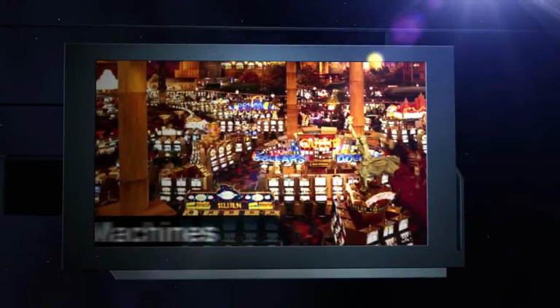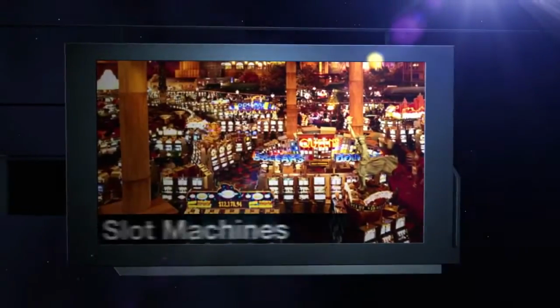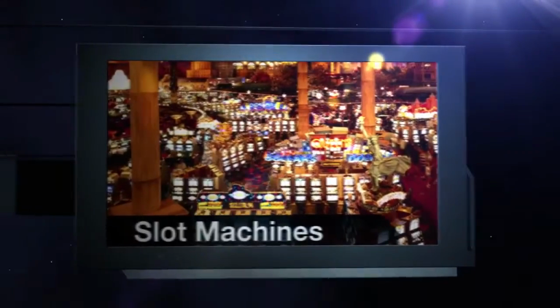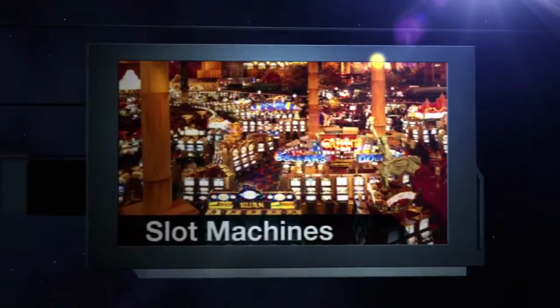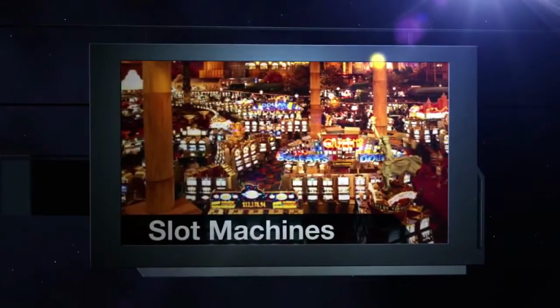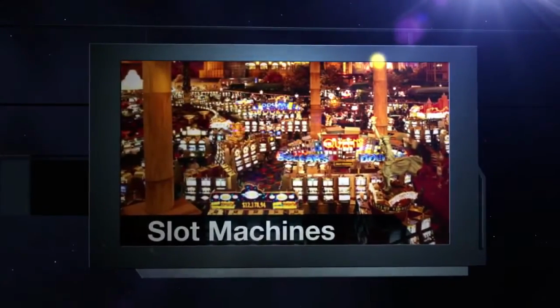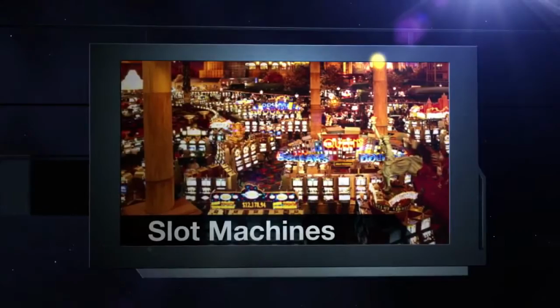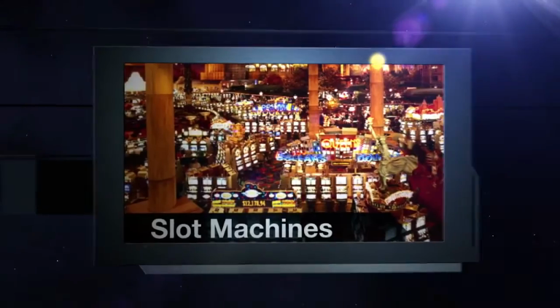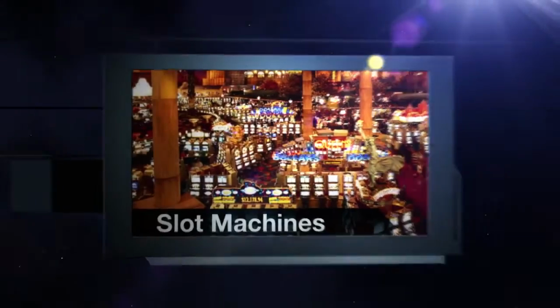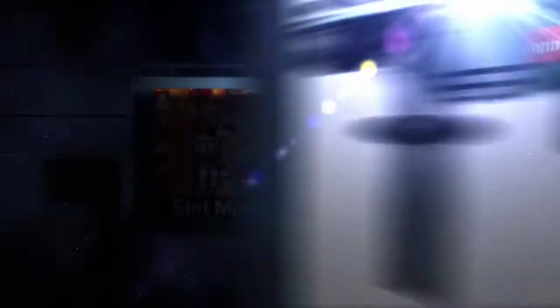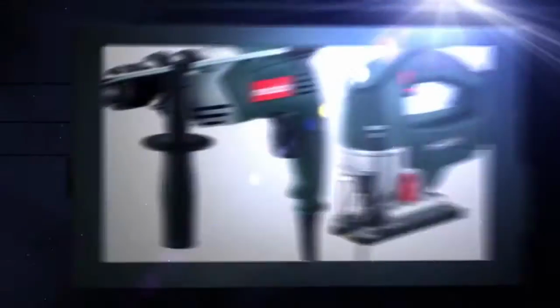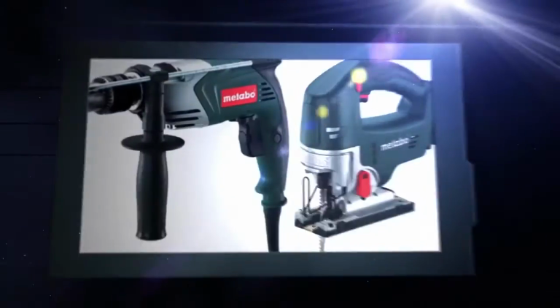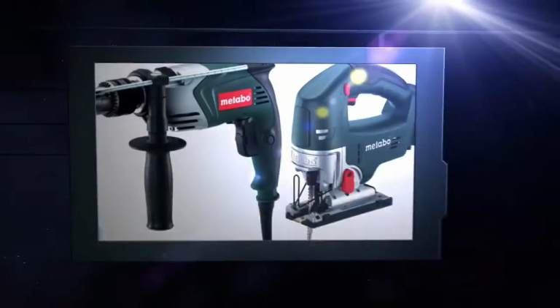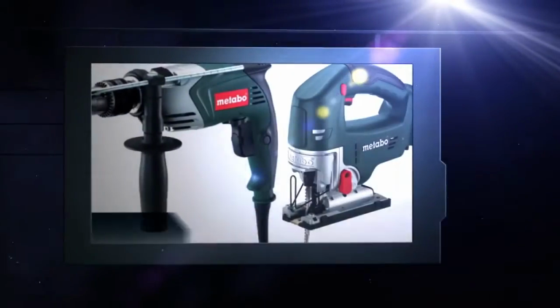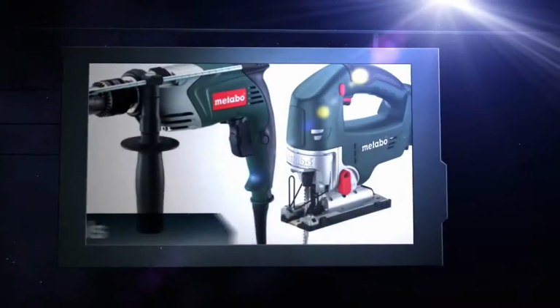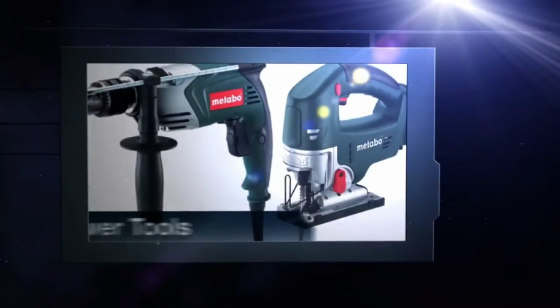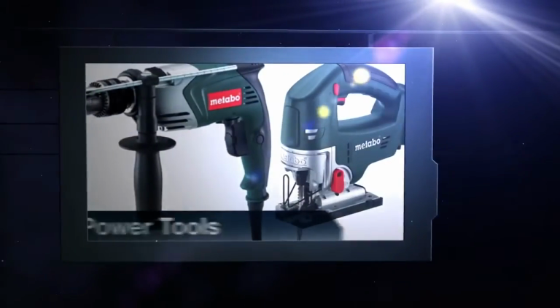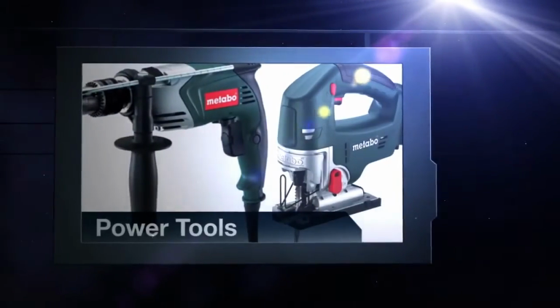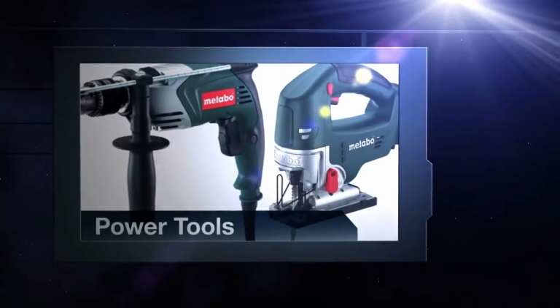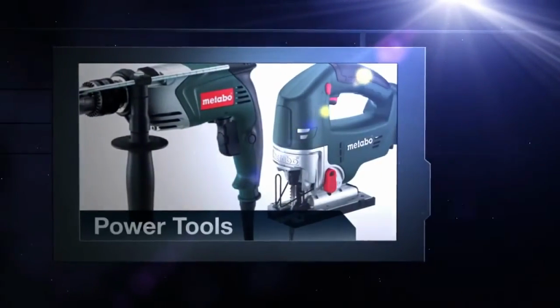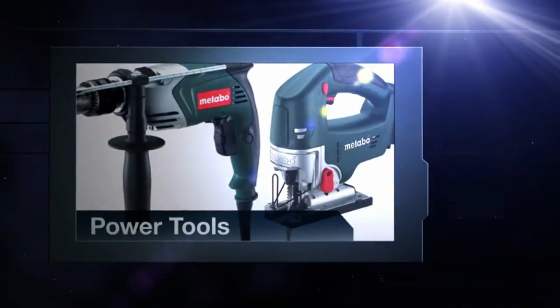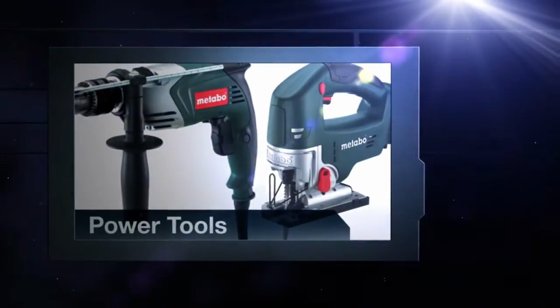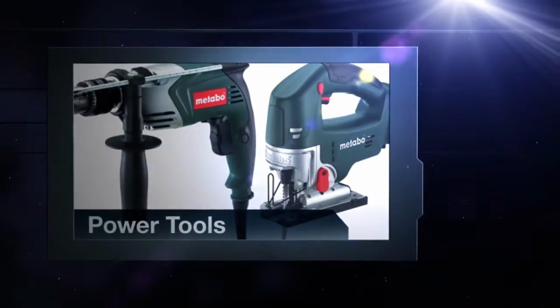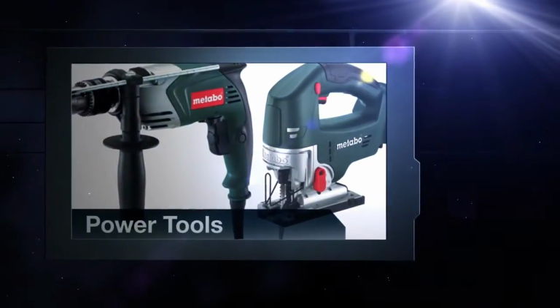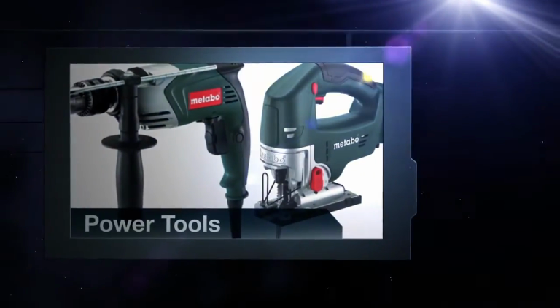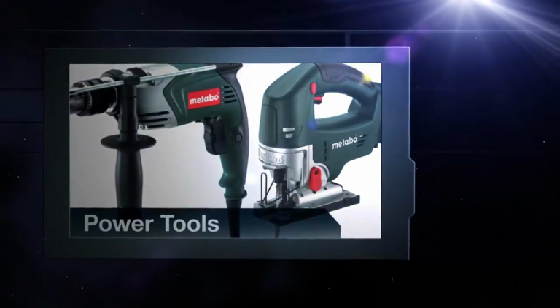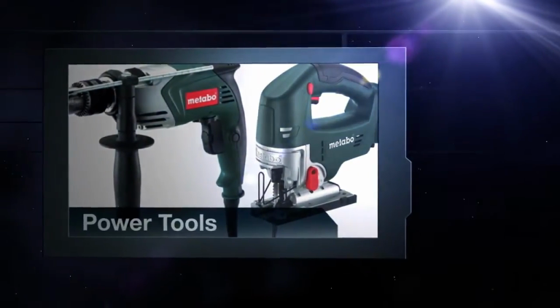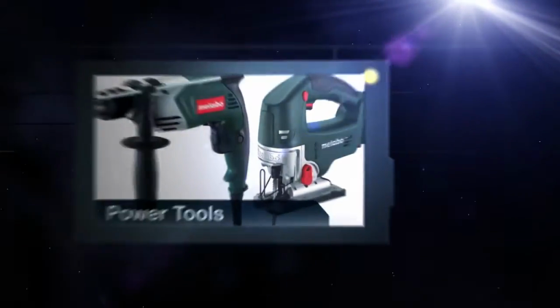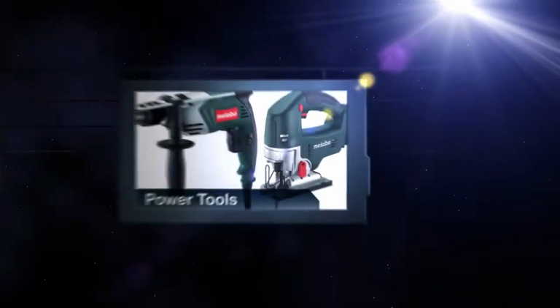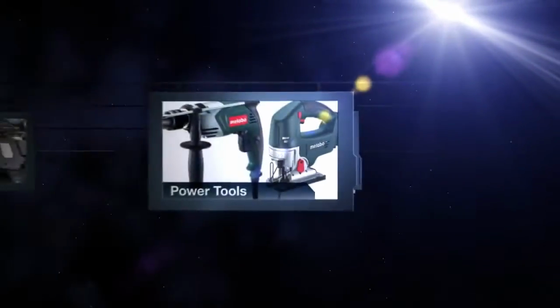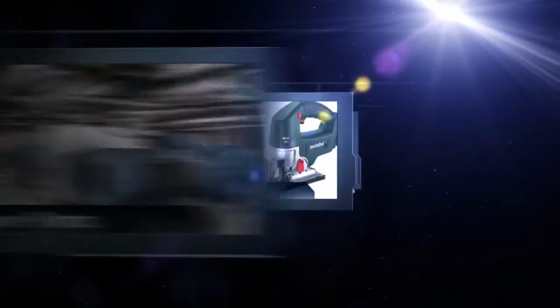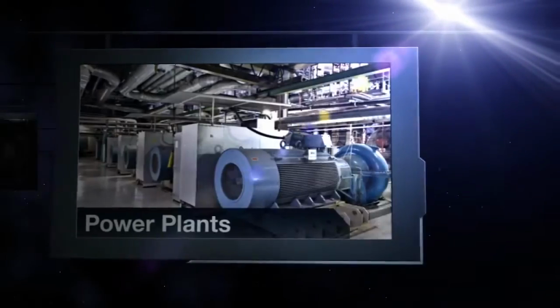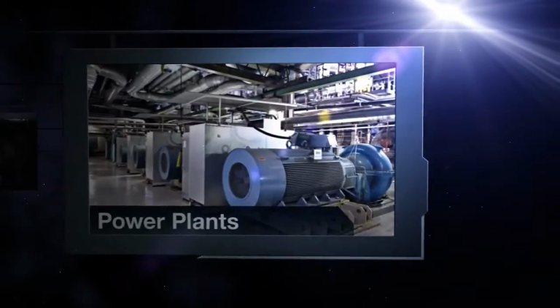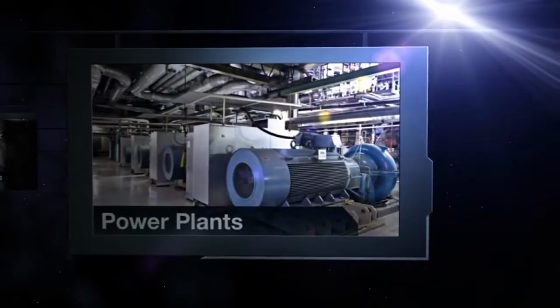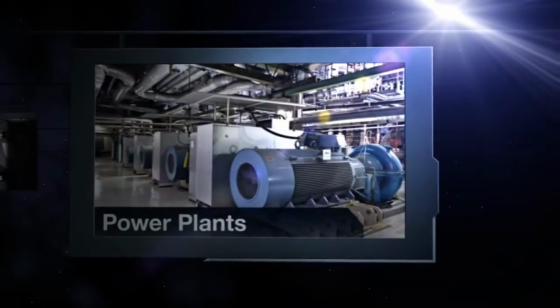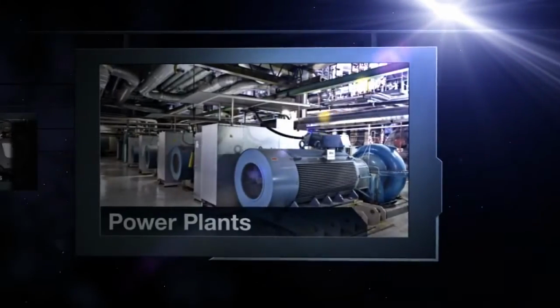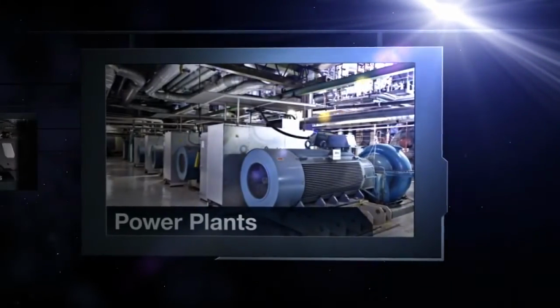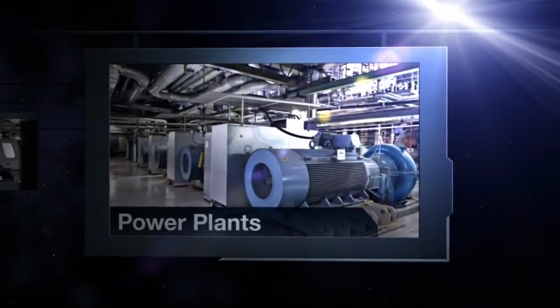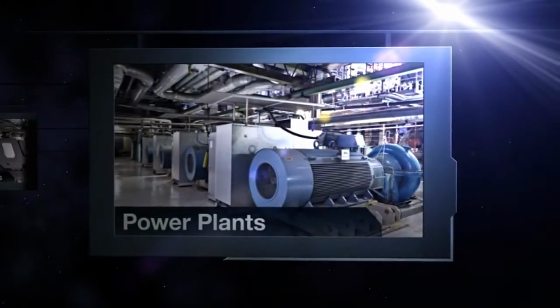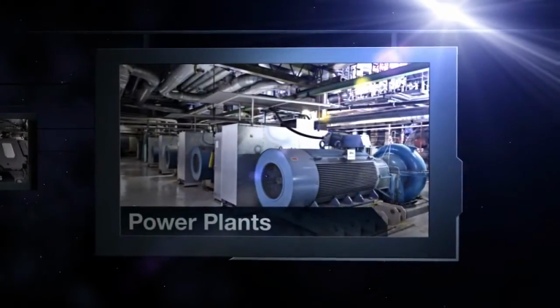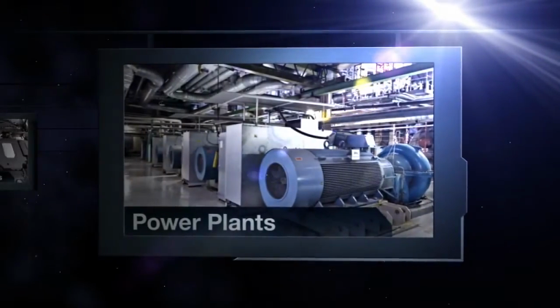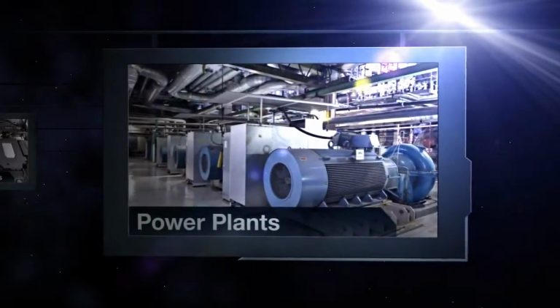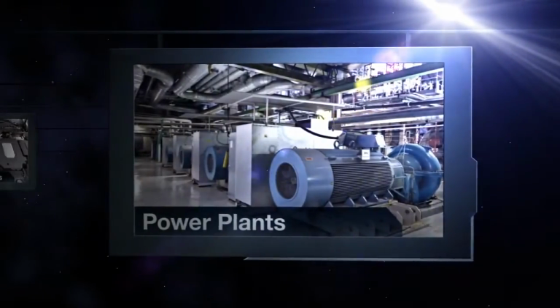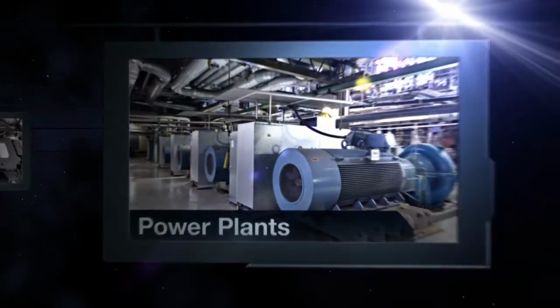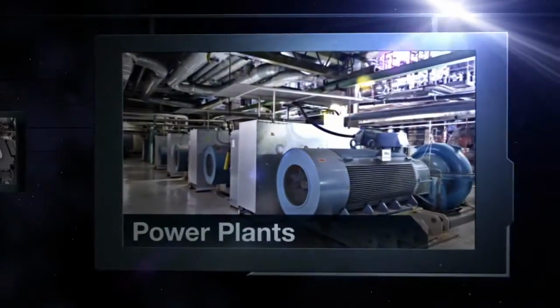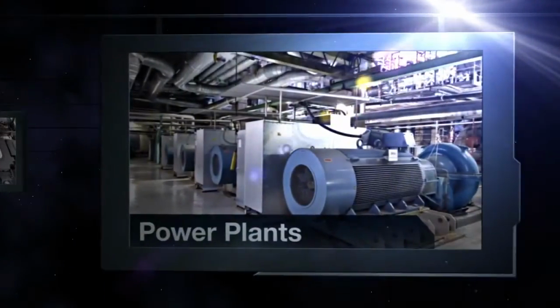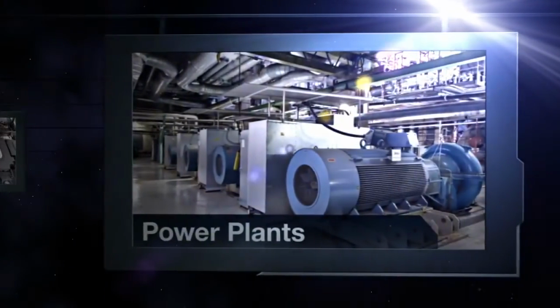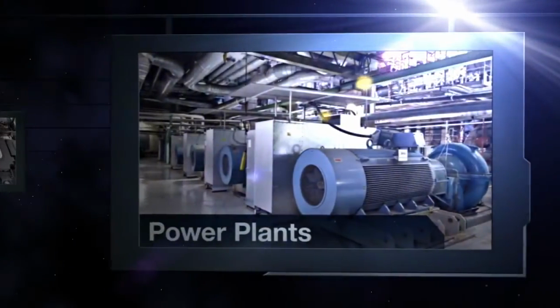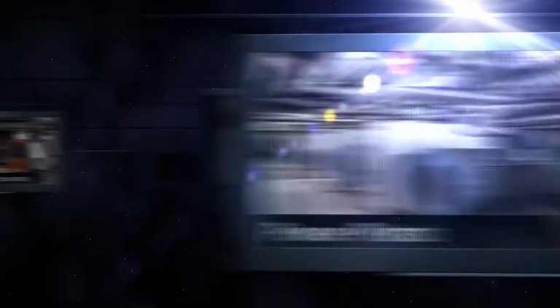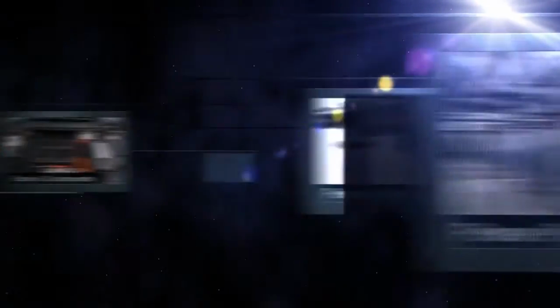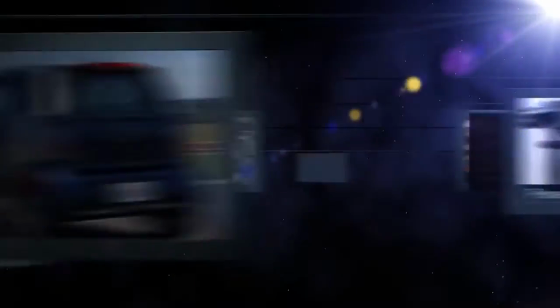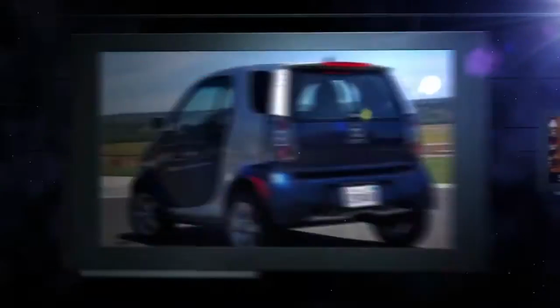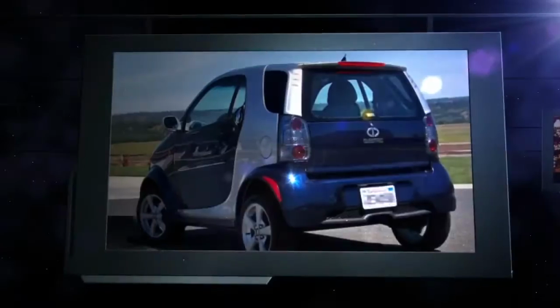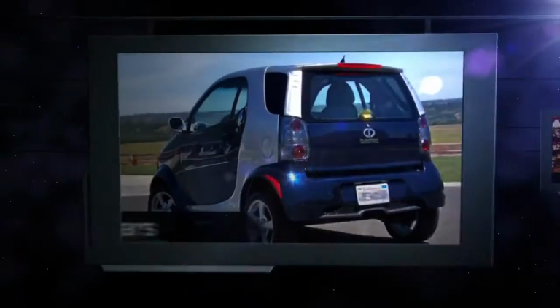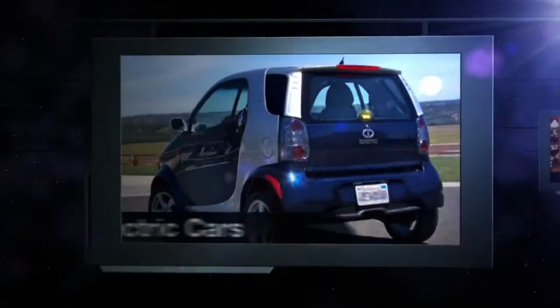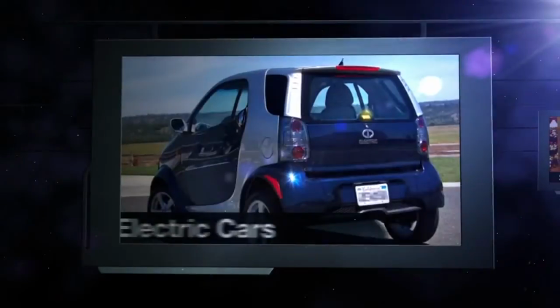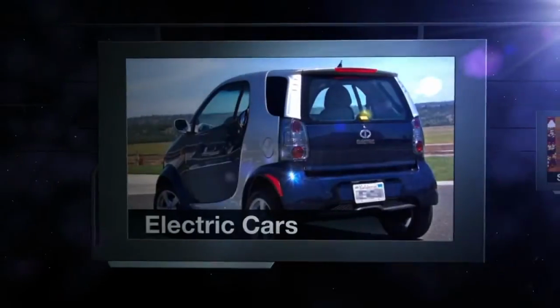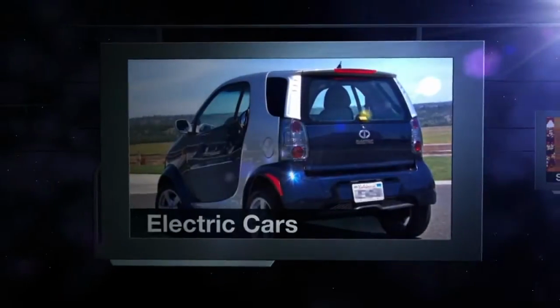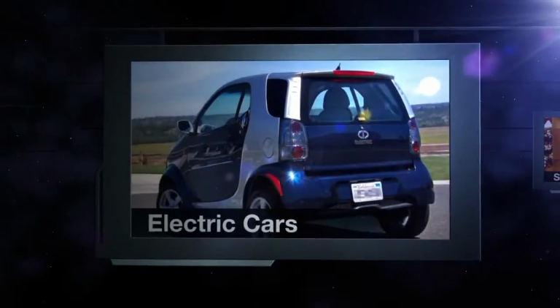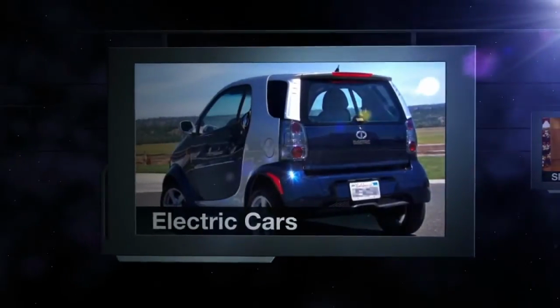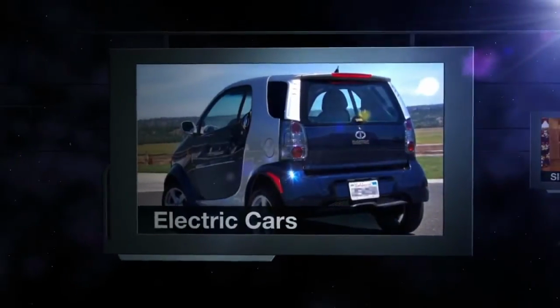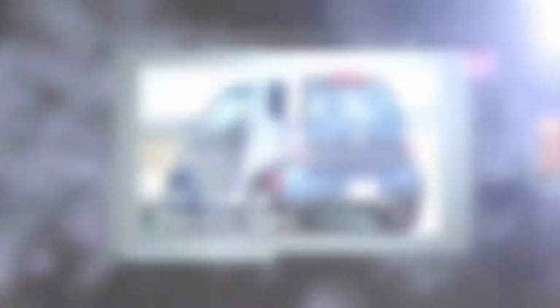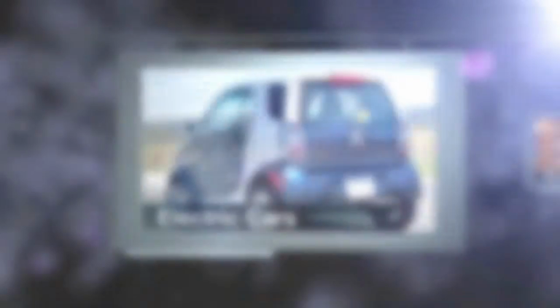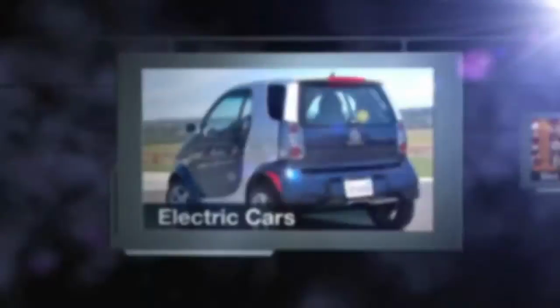Slot machines, power tools, power plants, electric cars.